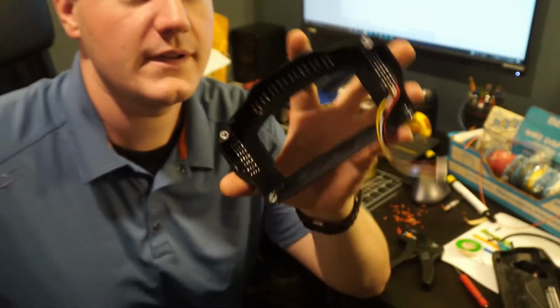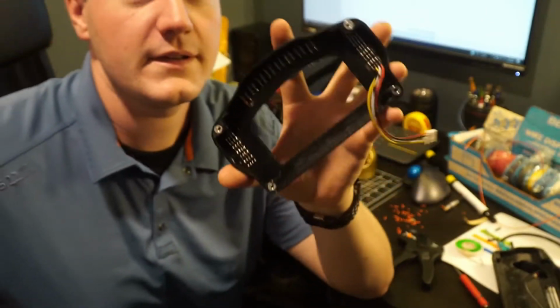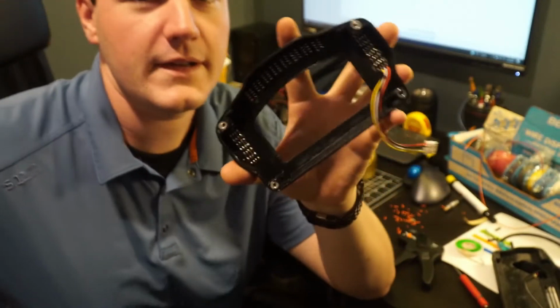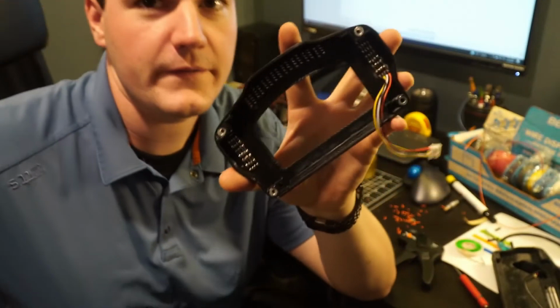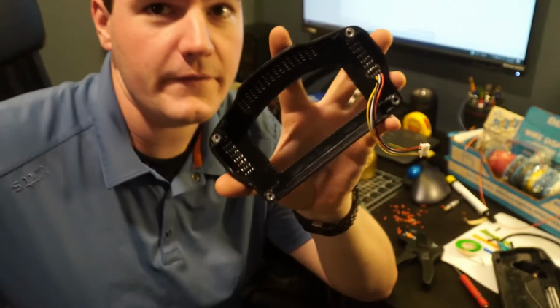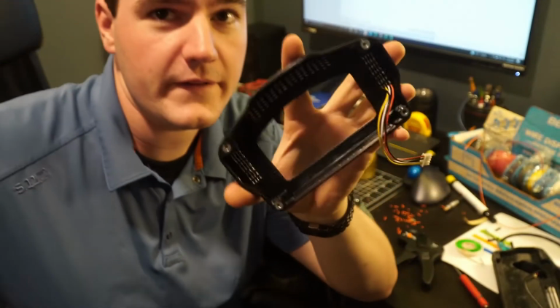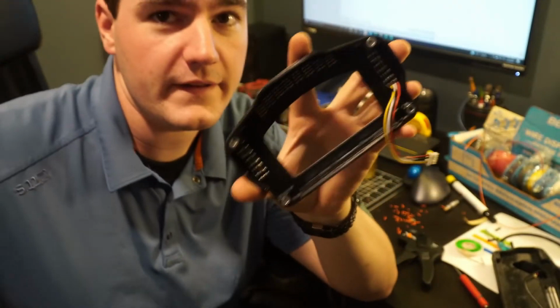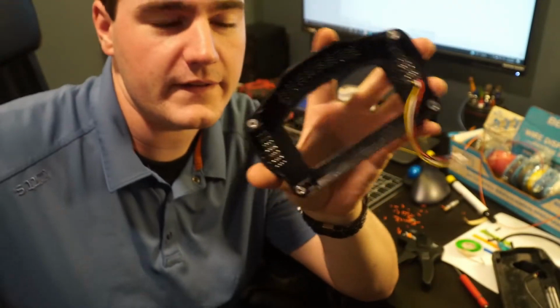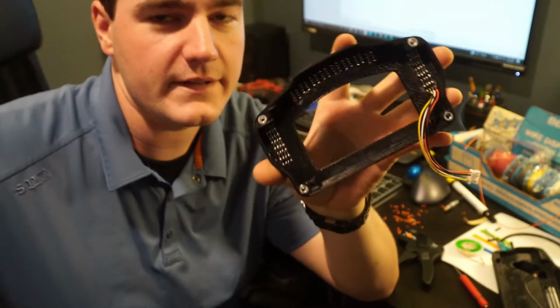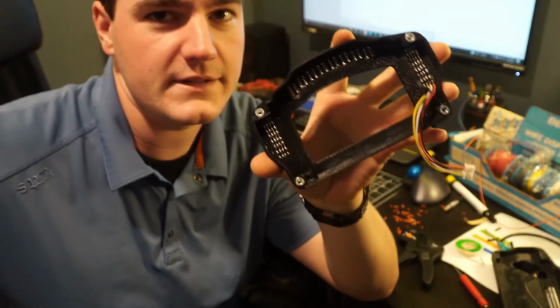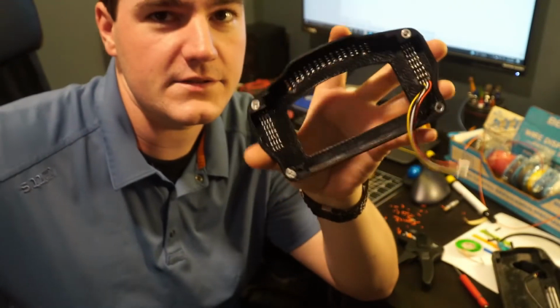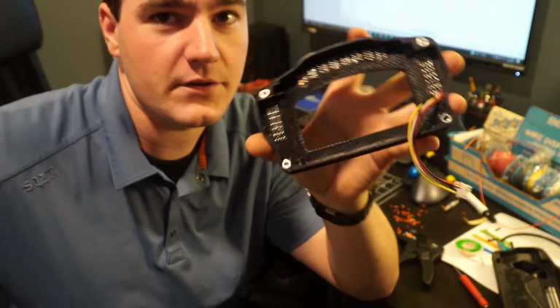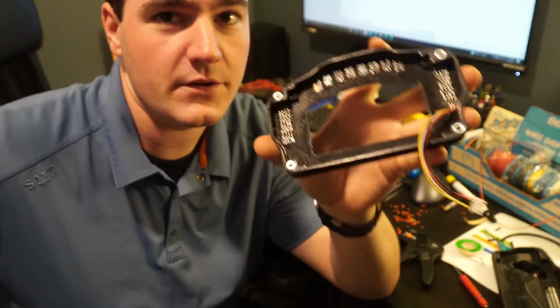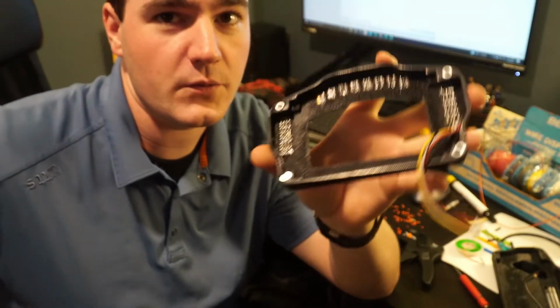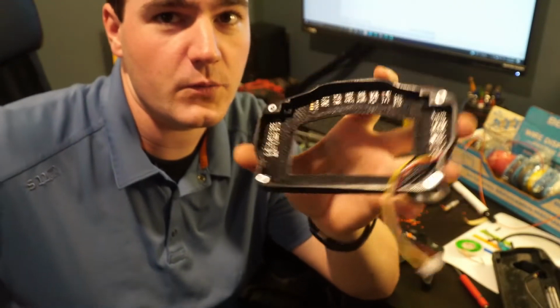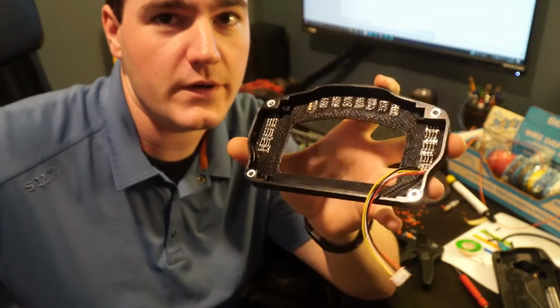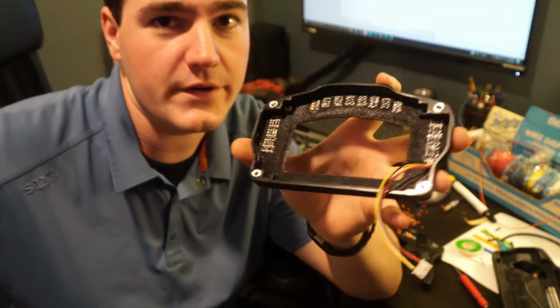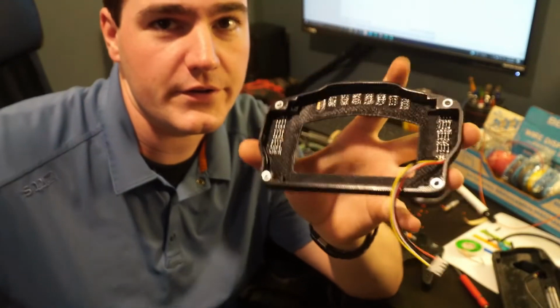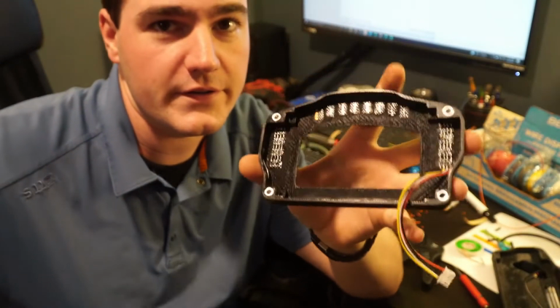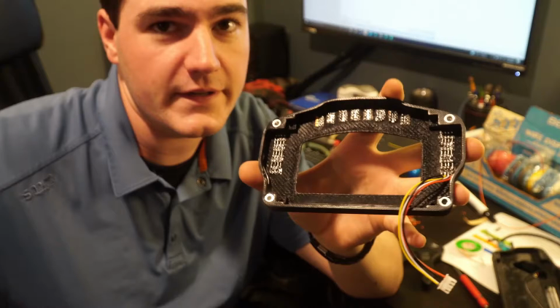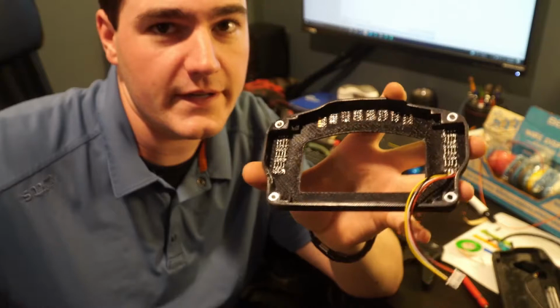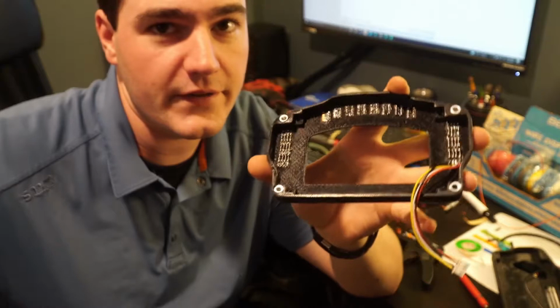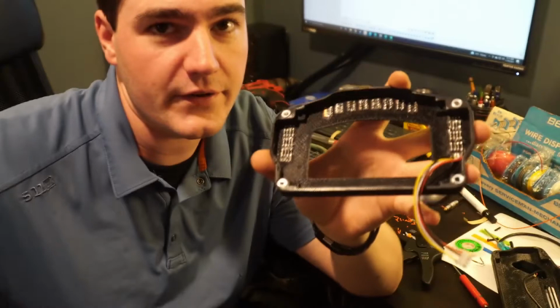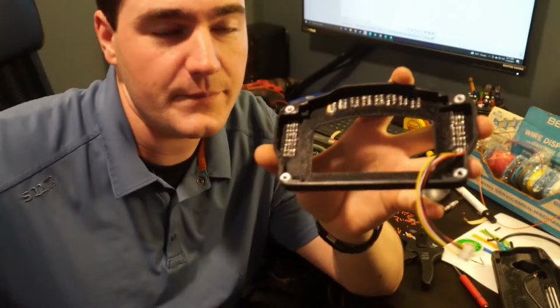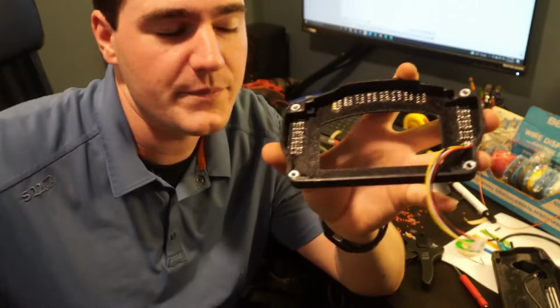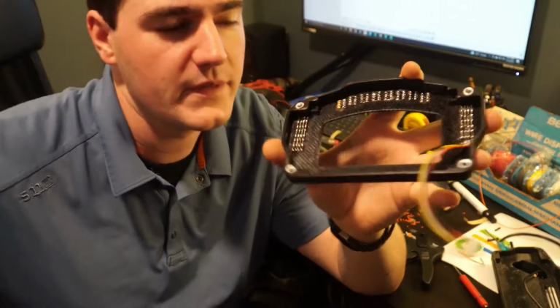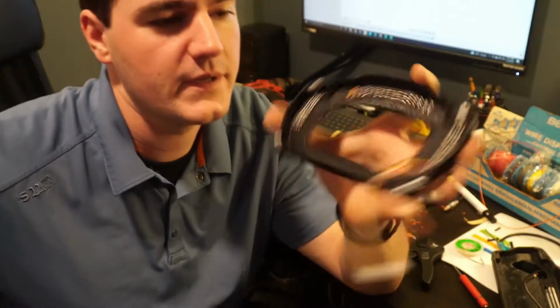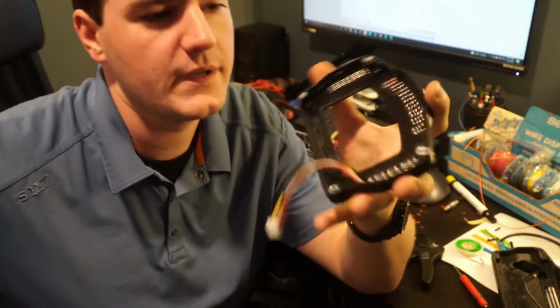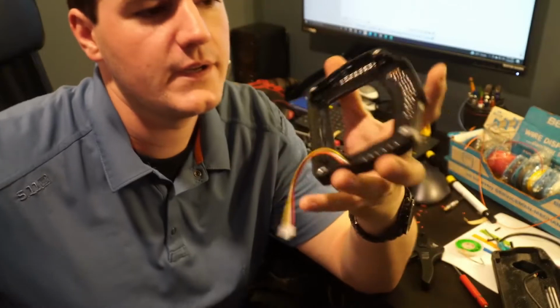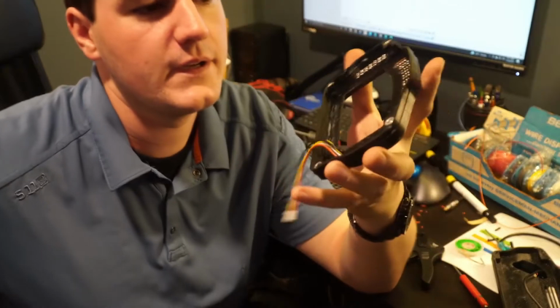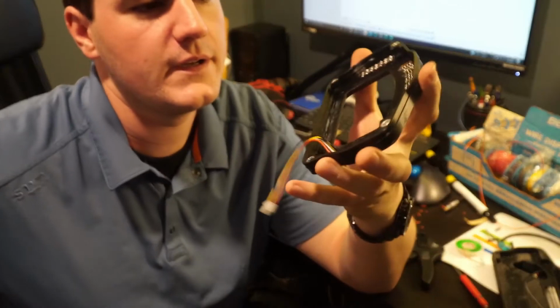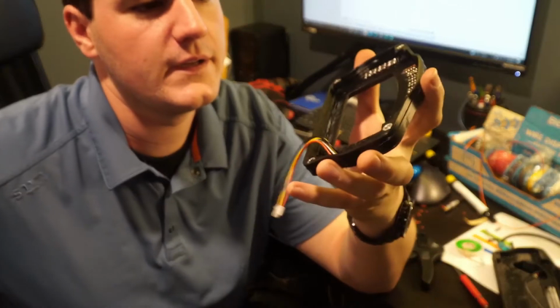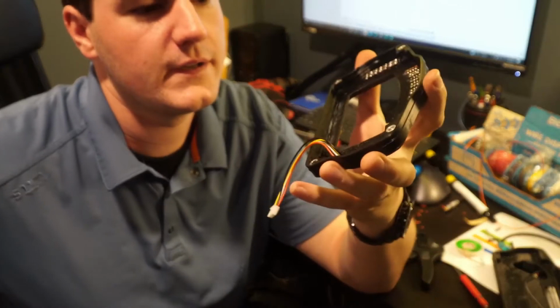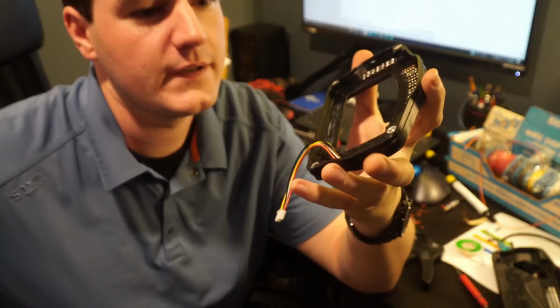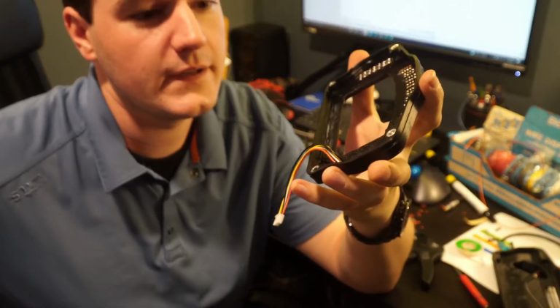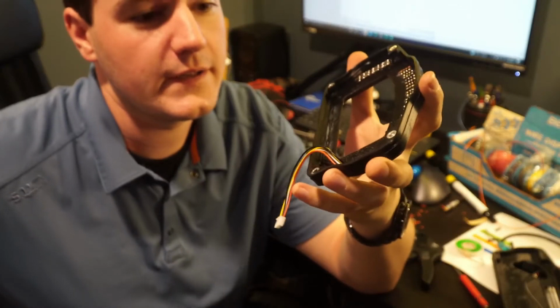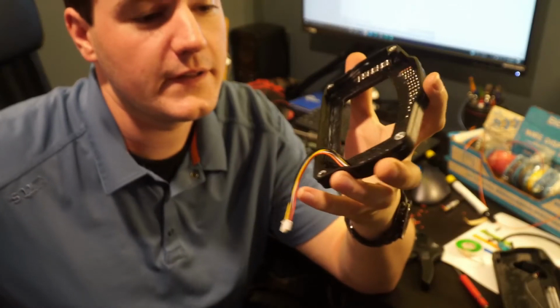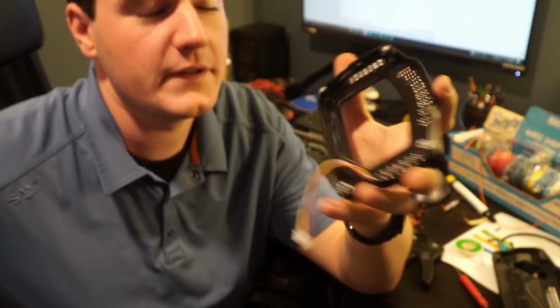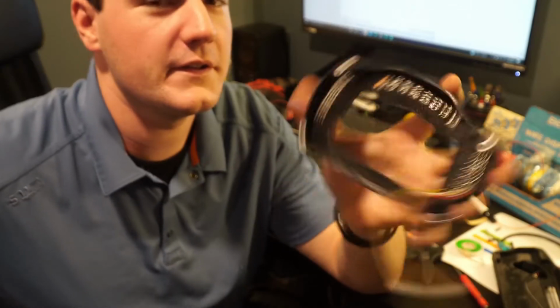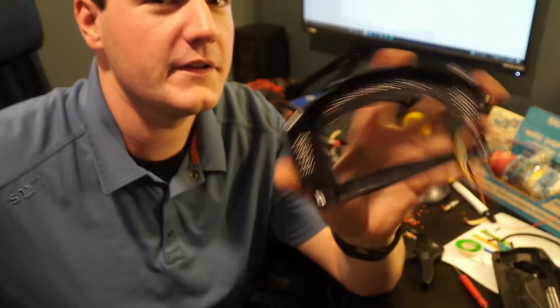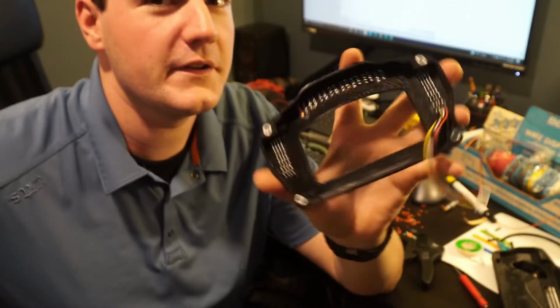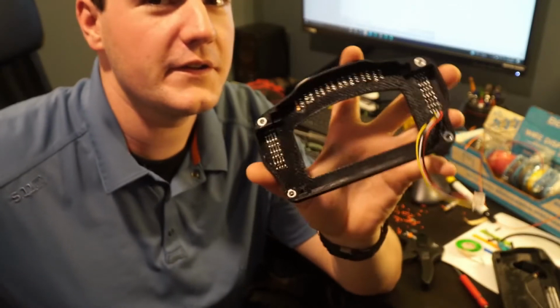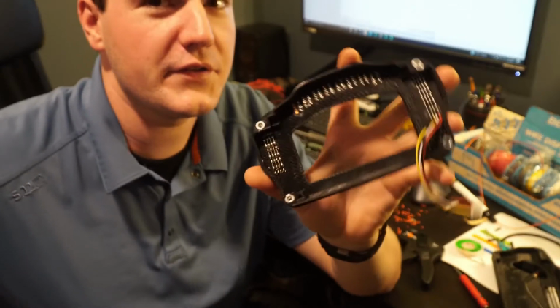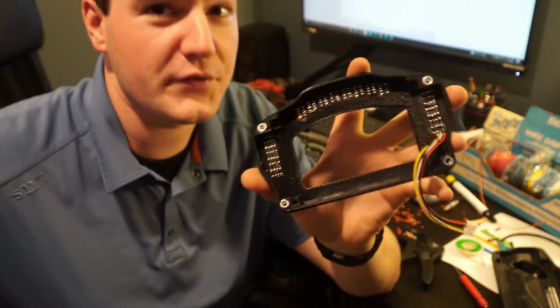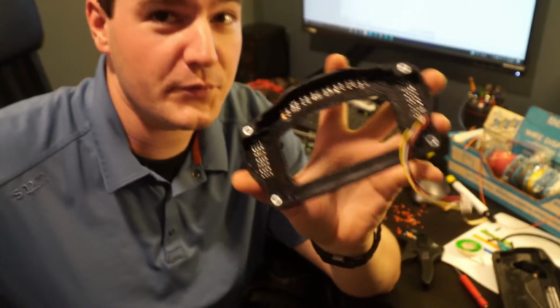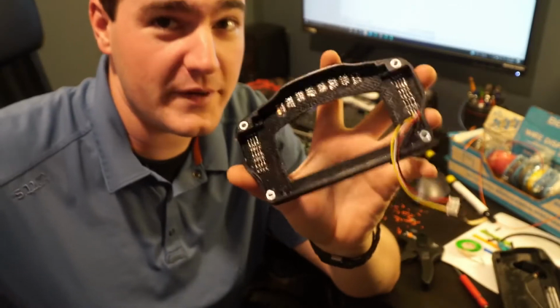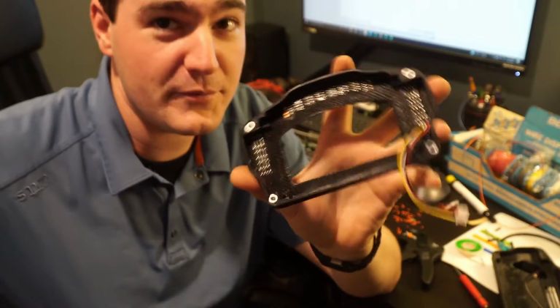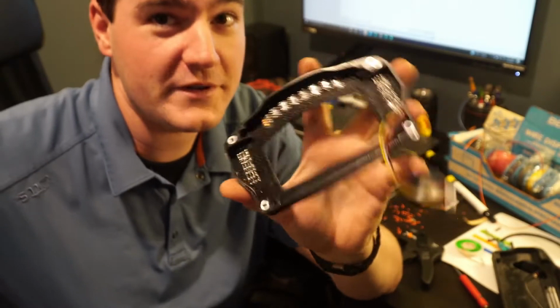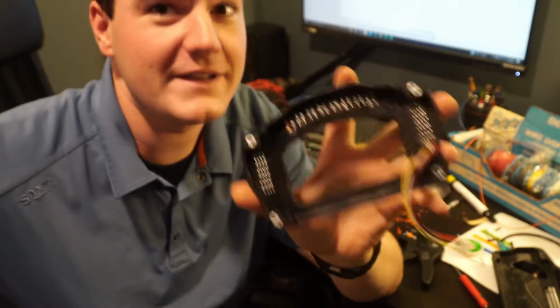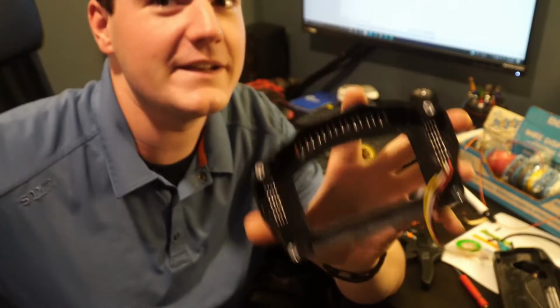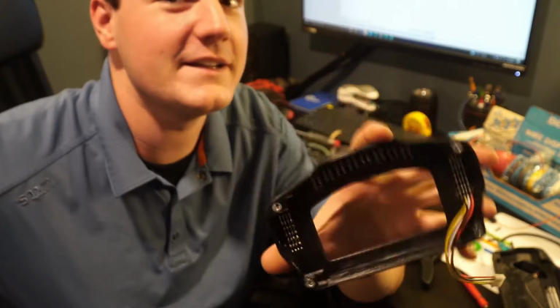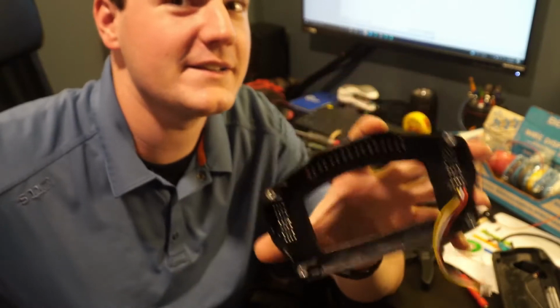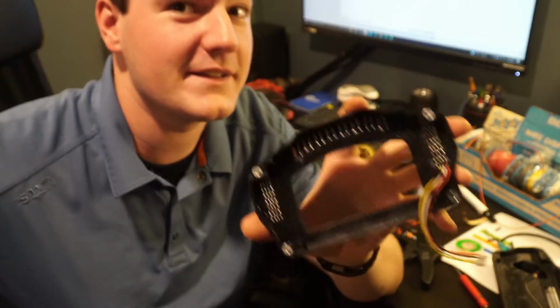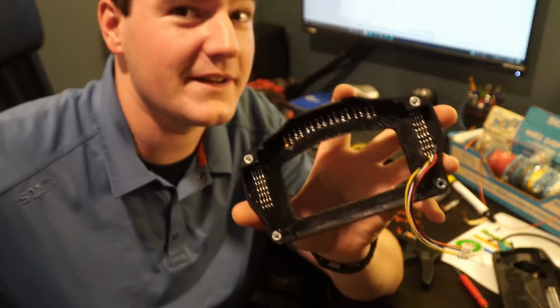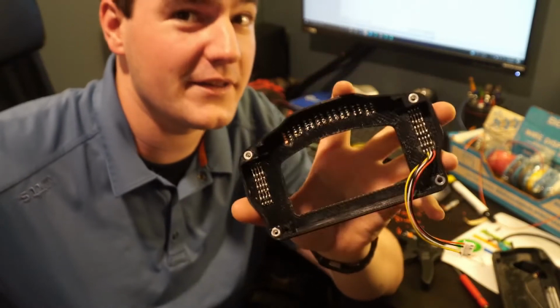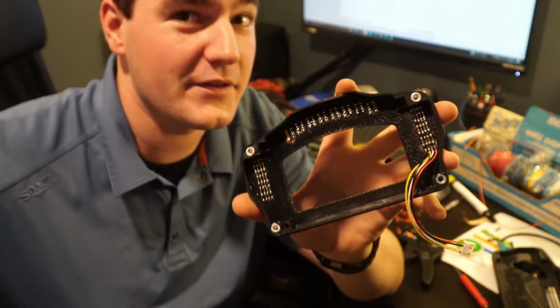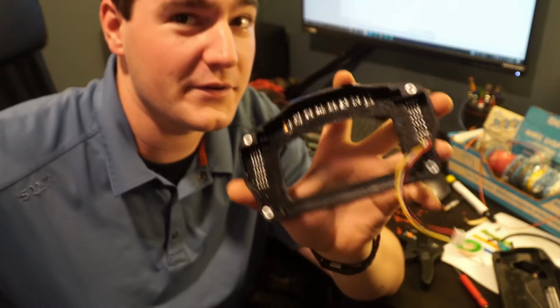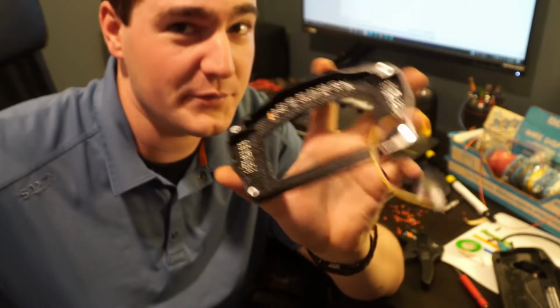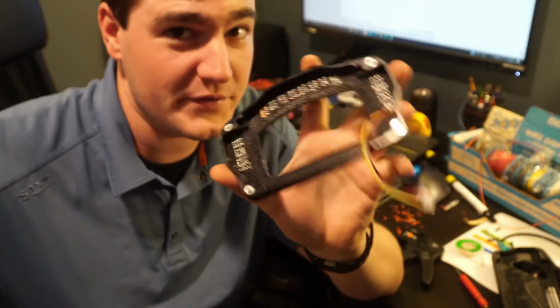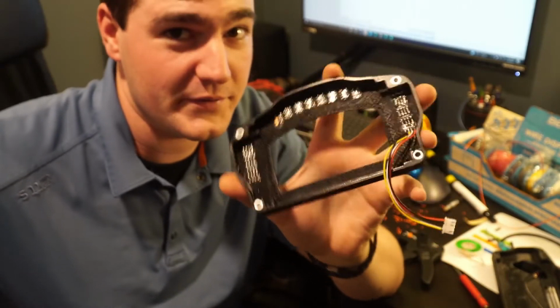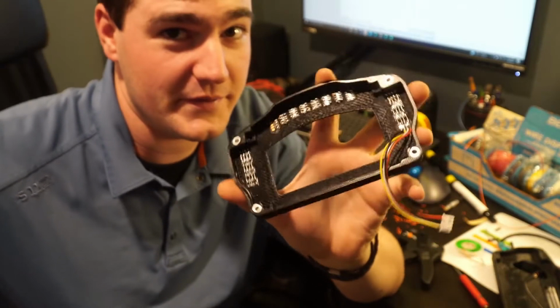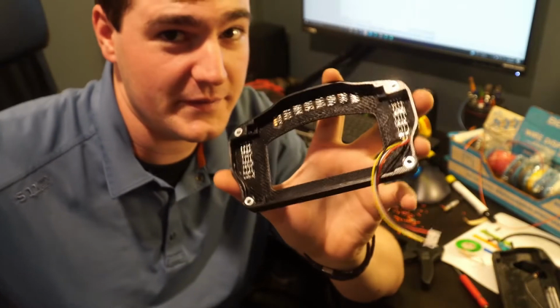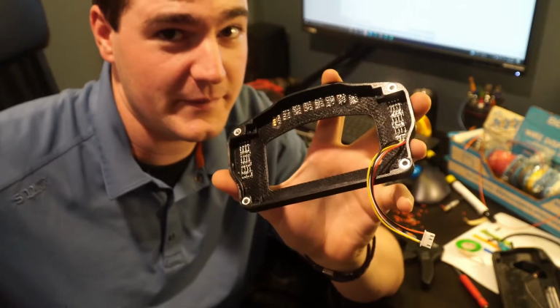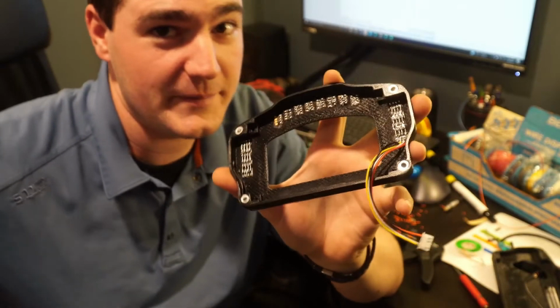Half of the LEDs are wired together — this is way more tedious than I thought it was going to be.